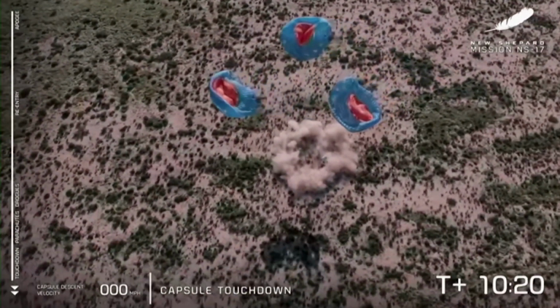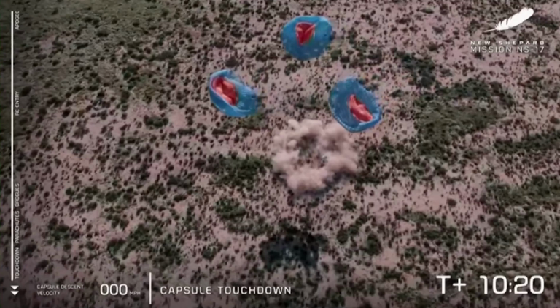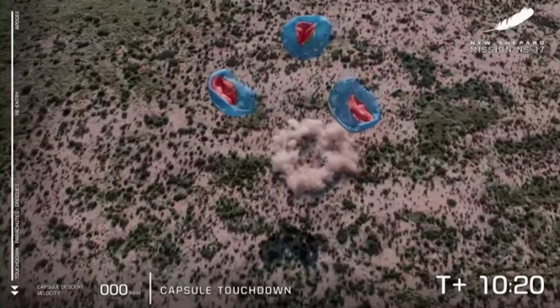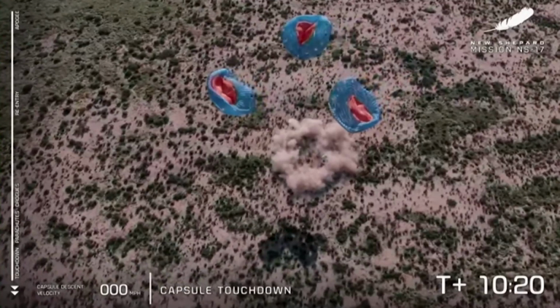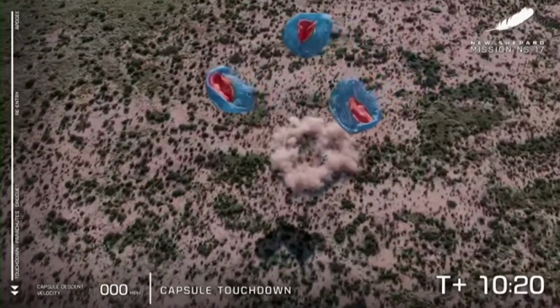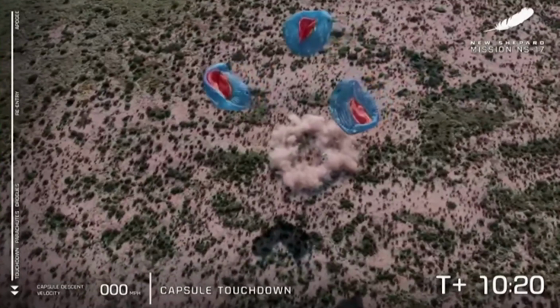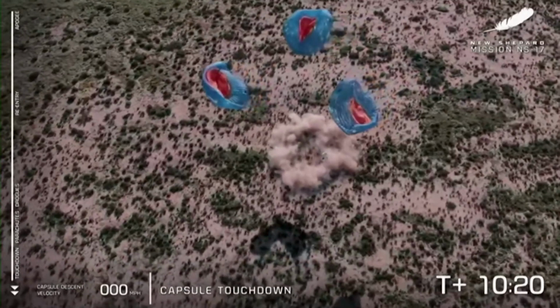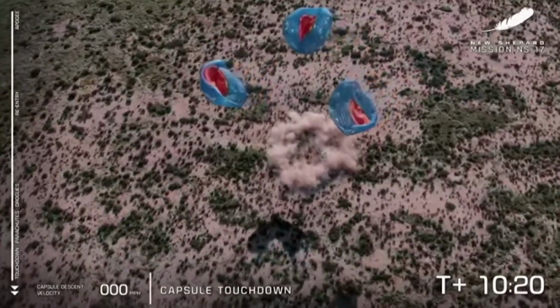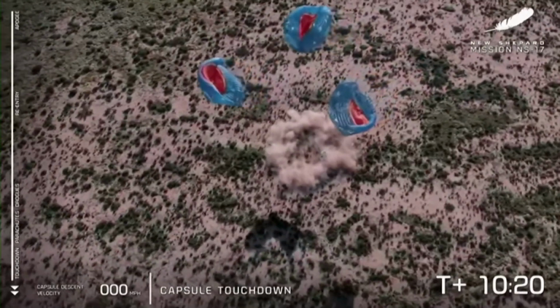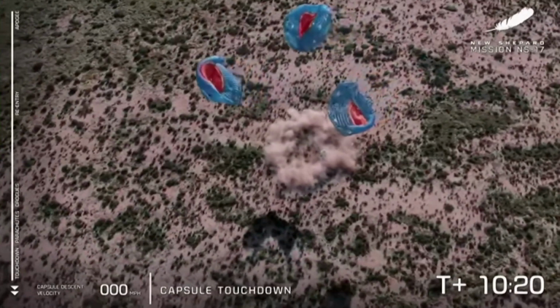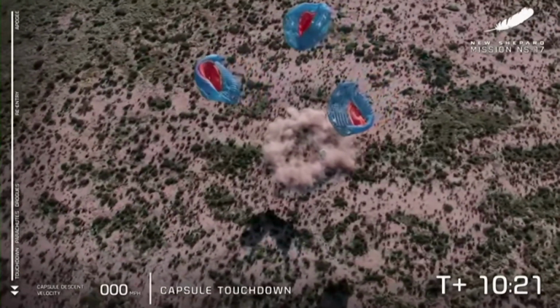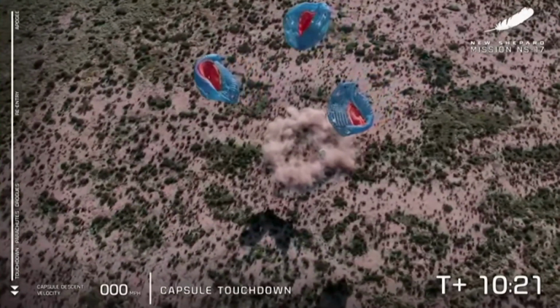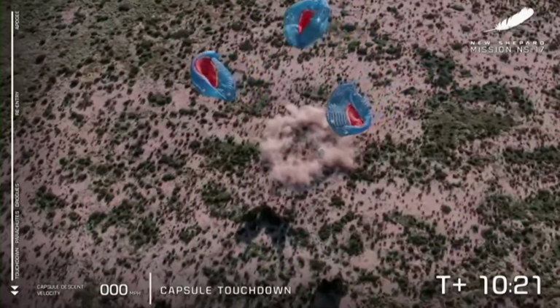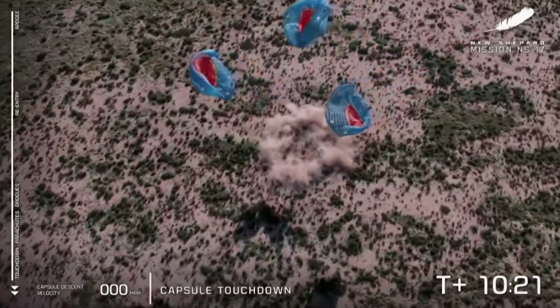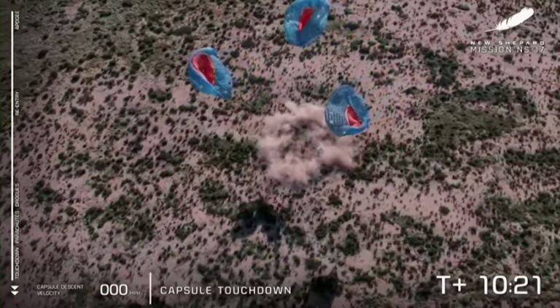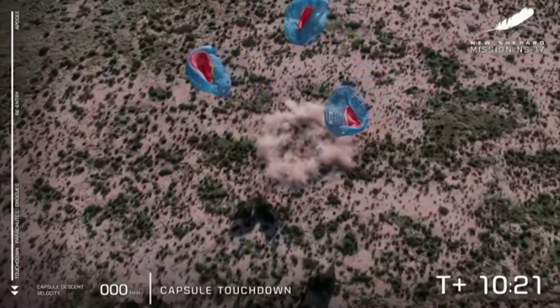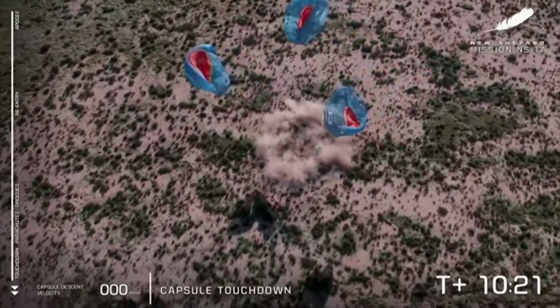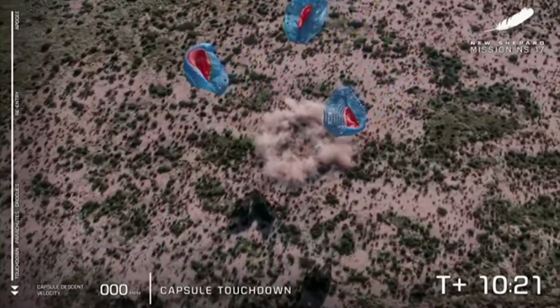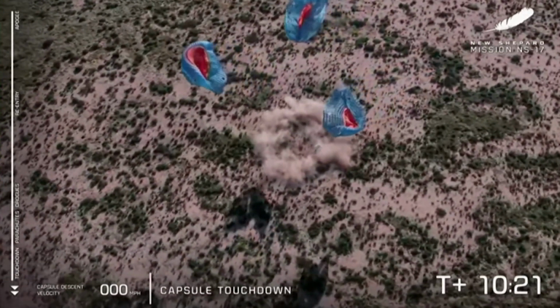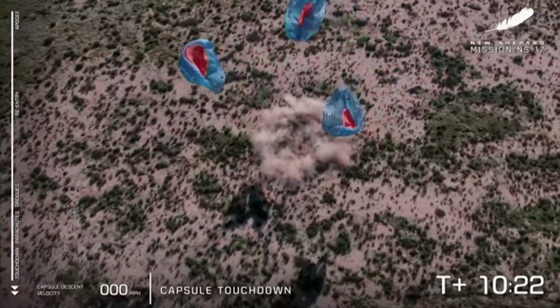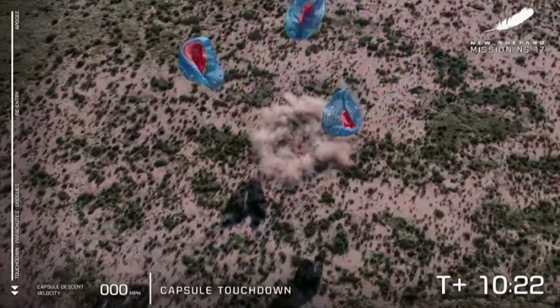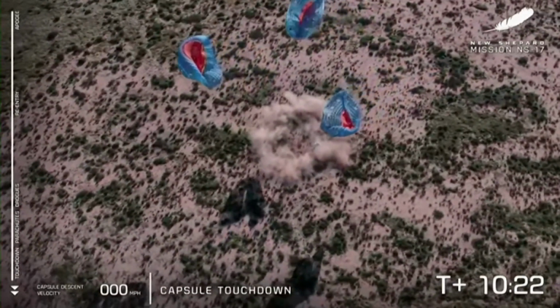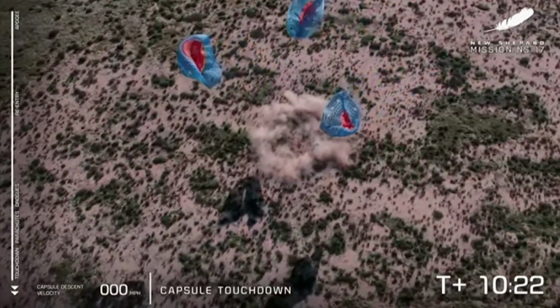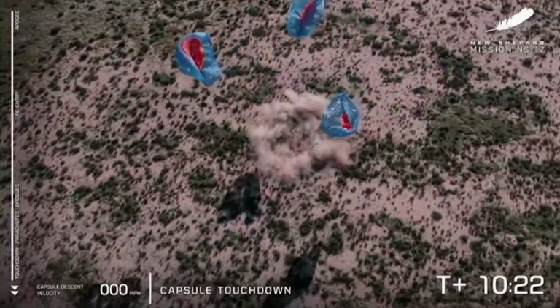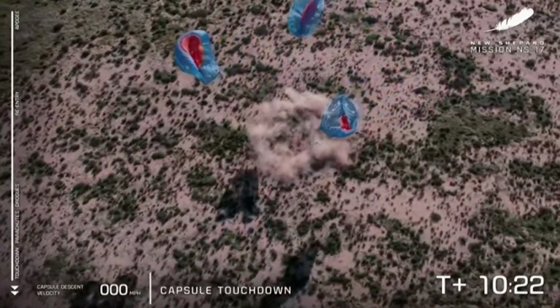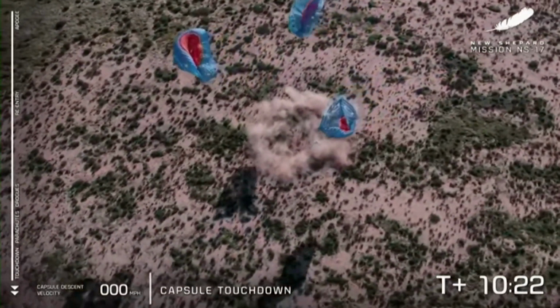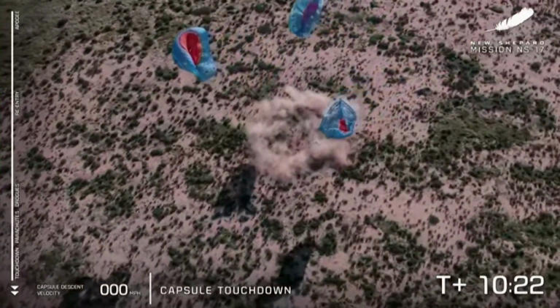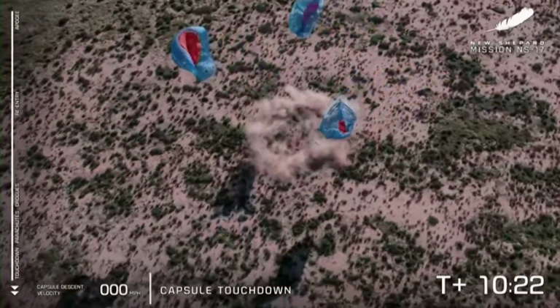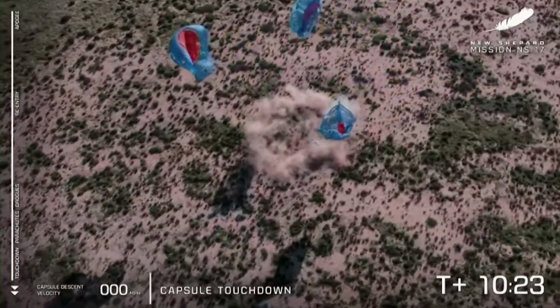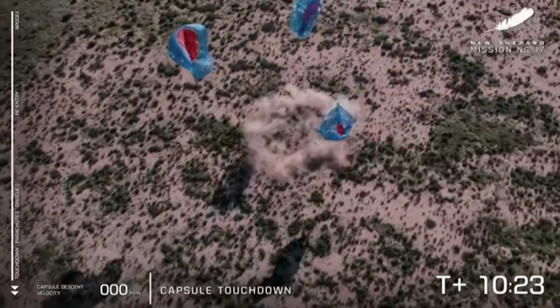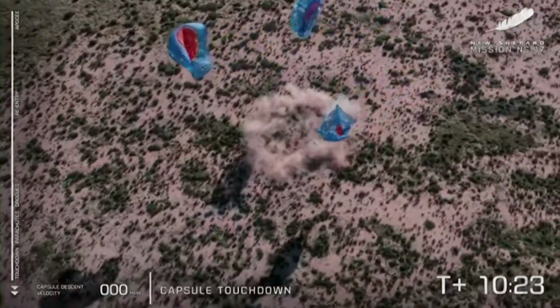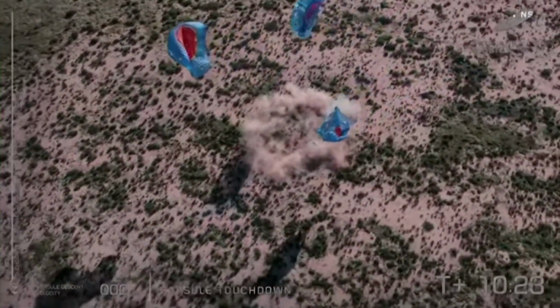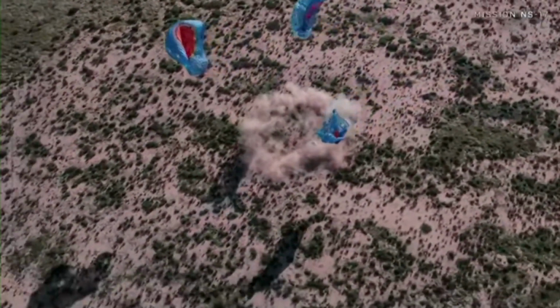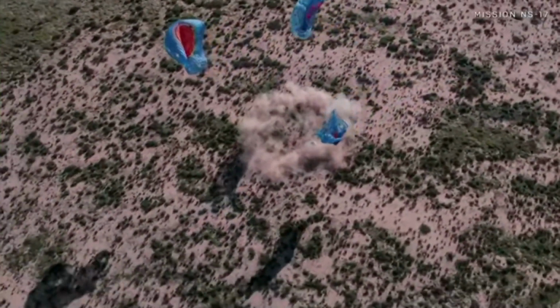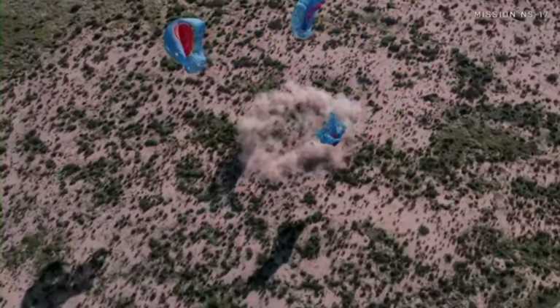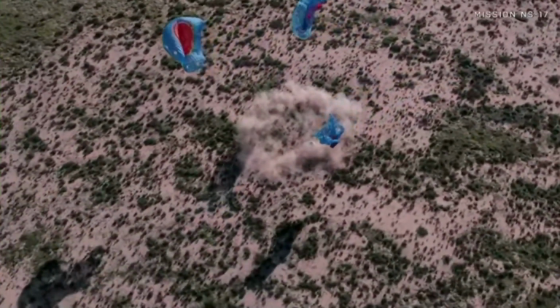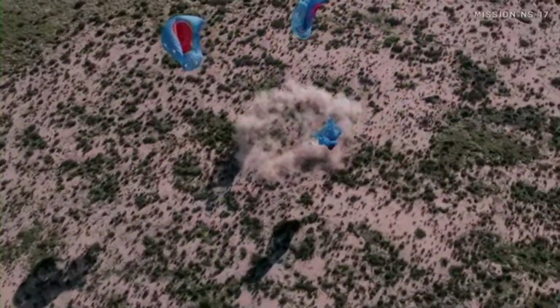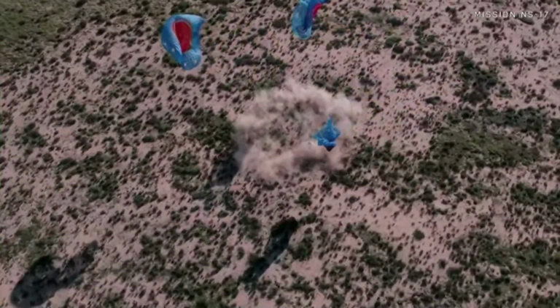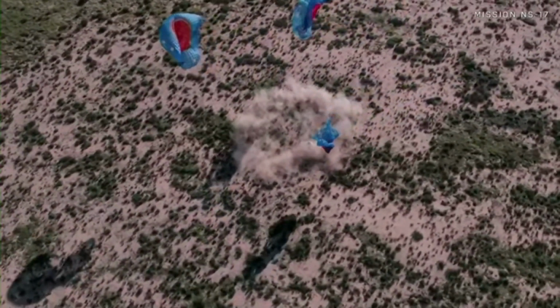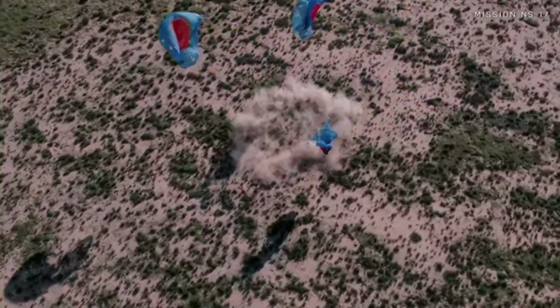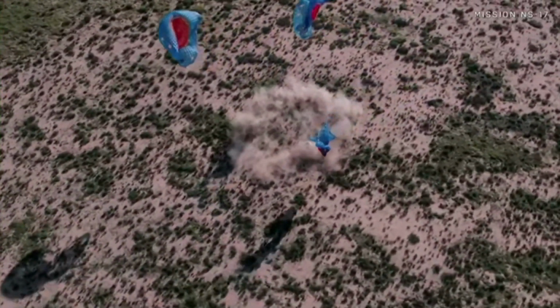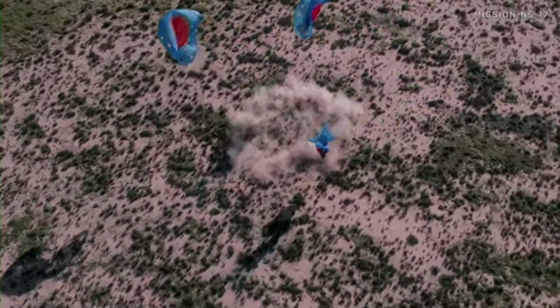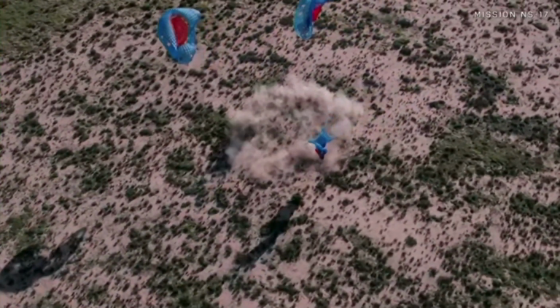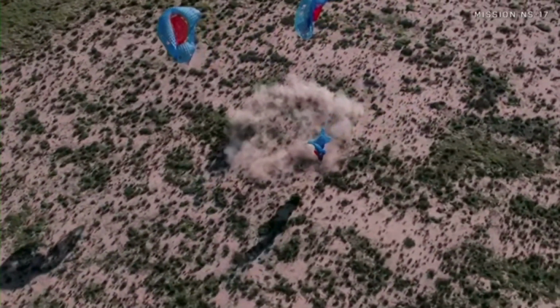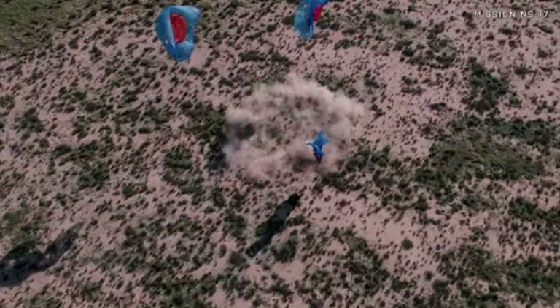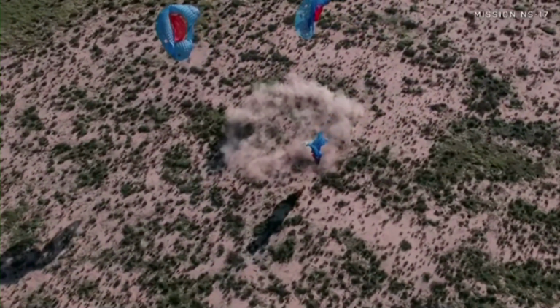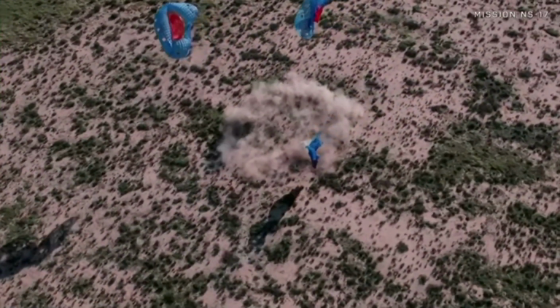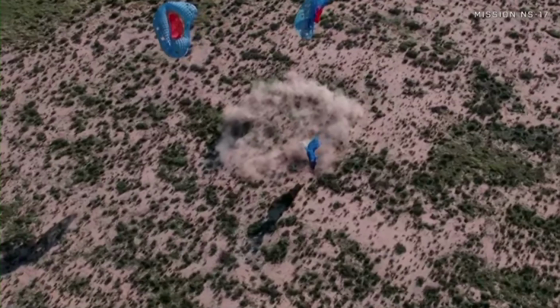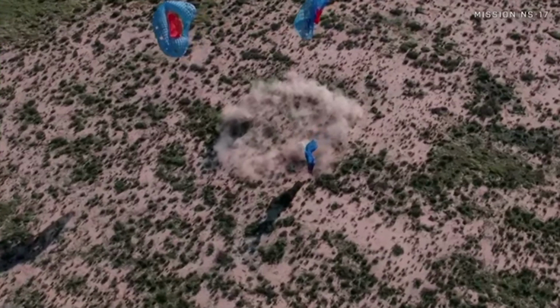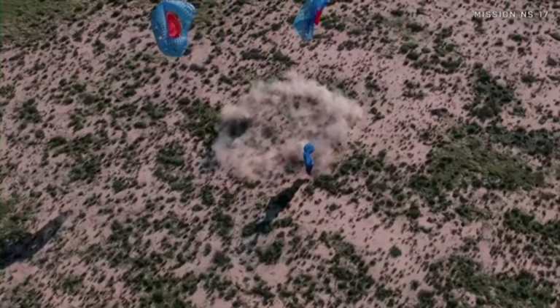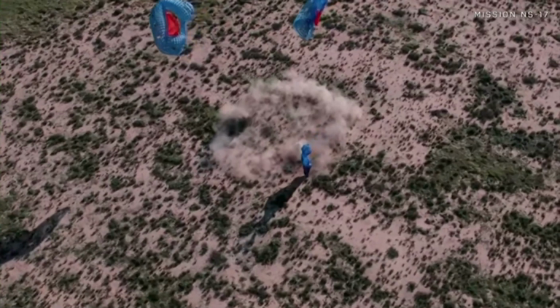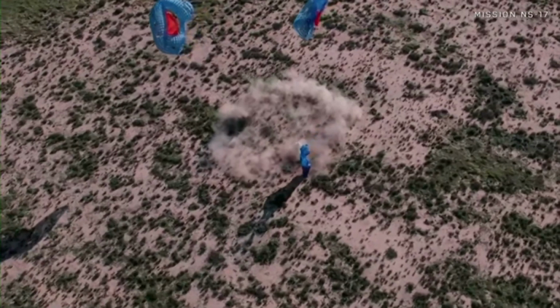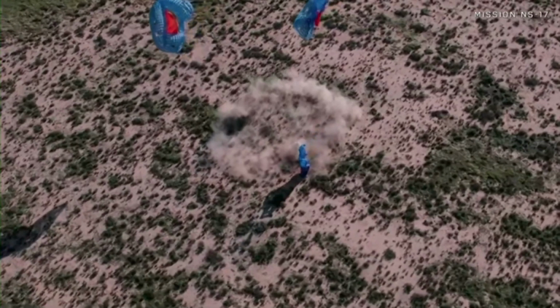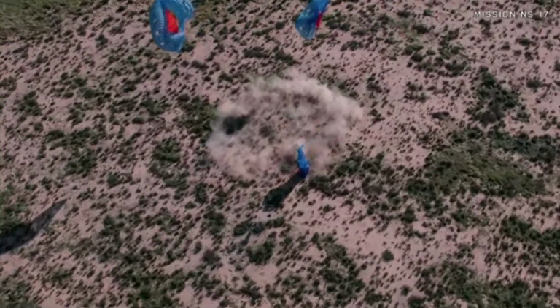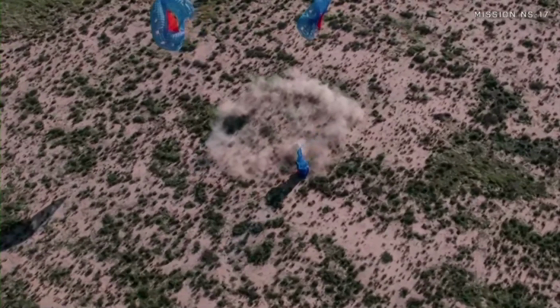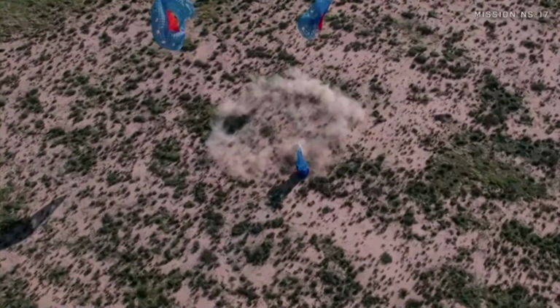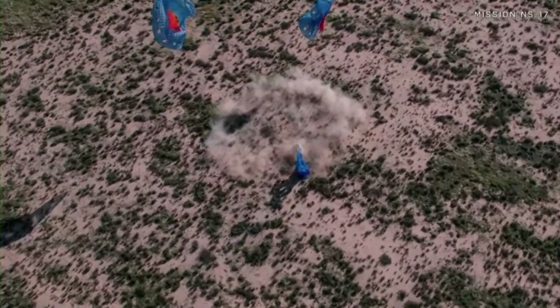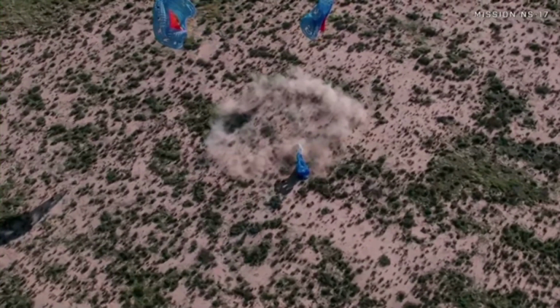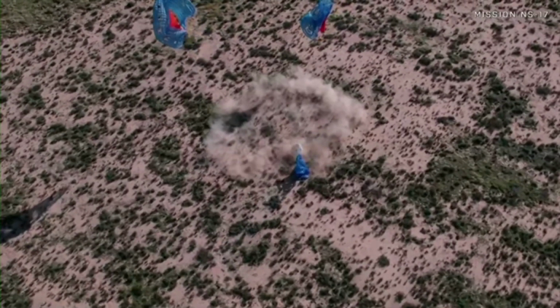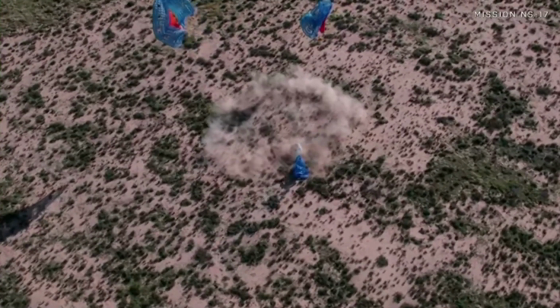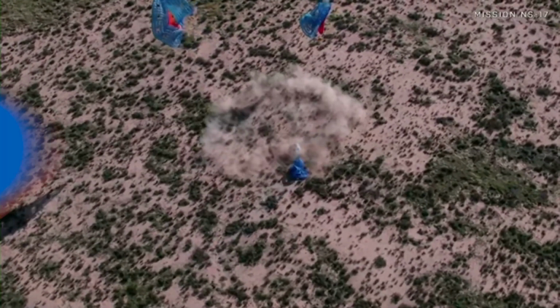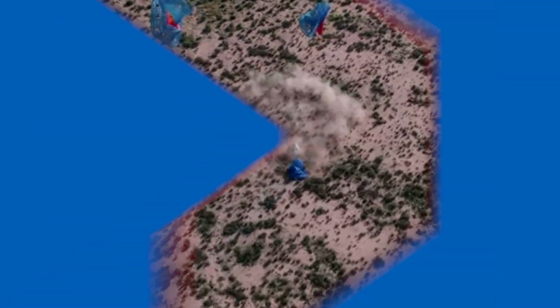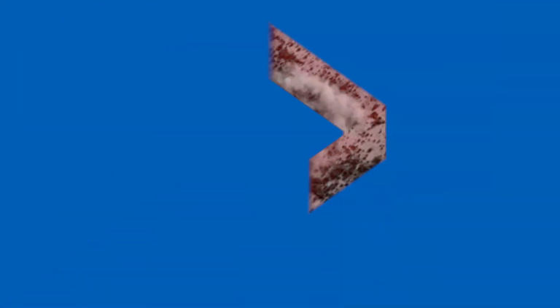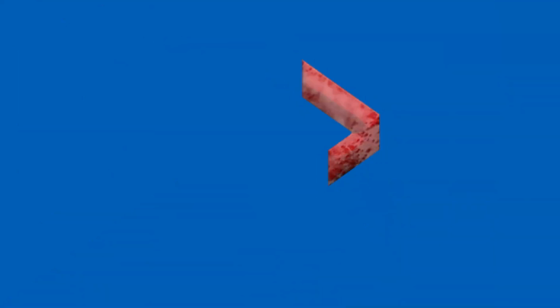Another beautiful launch and landing for New Shepard. Huge, enormous congratulations to Team Blue.